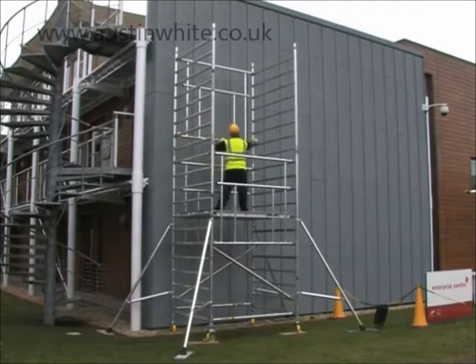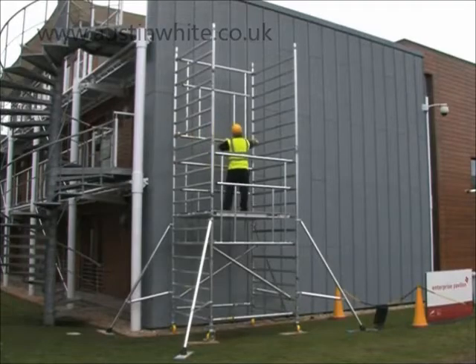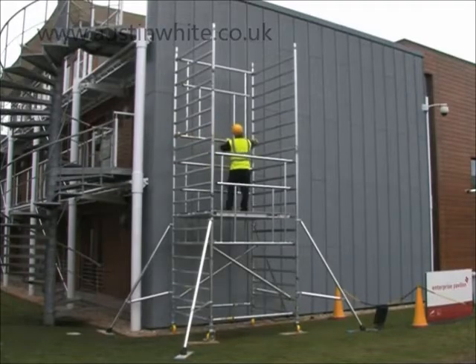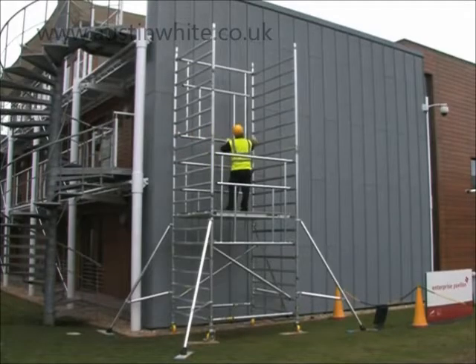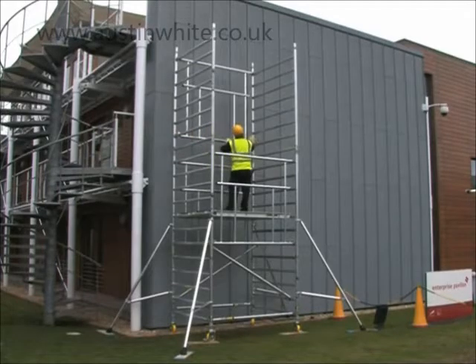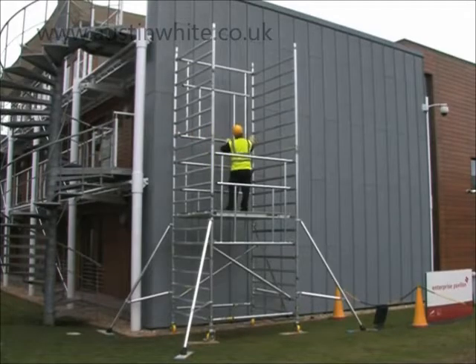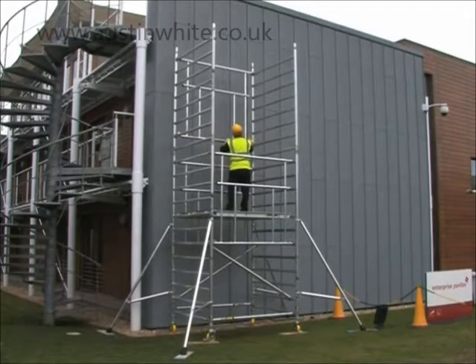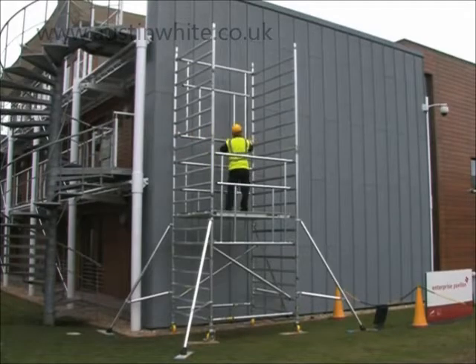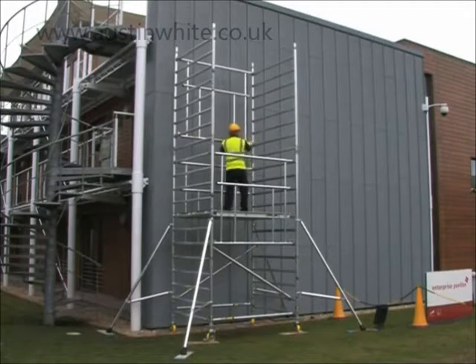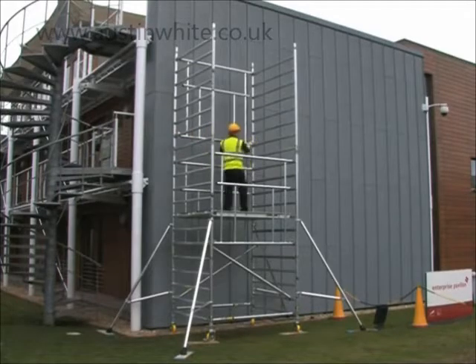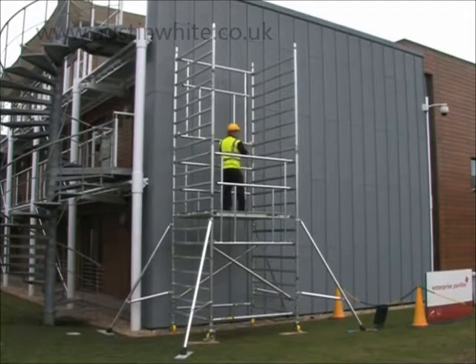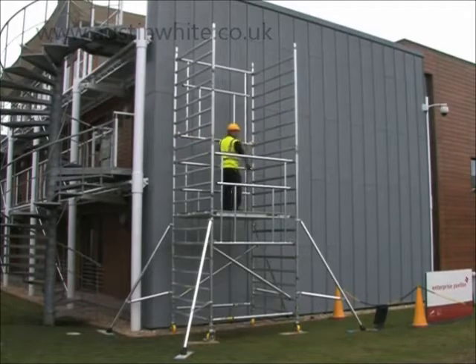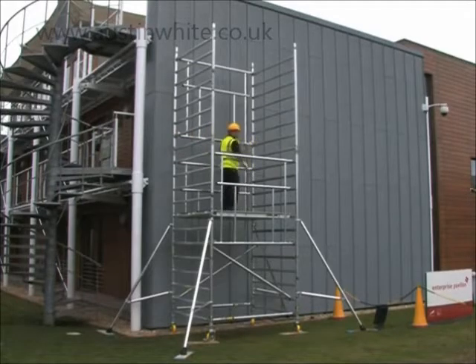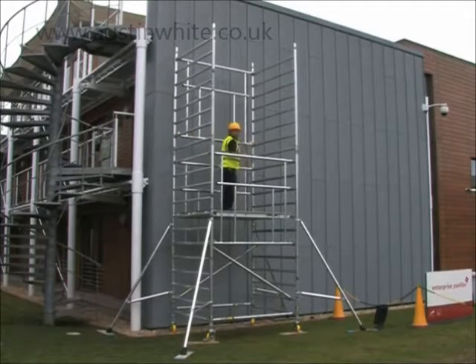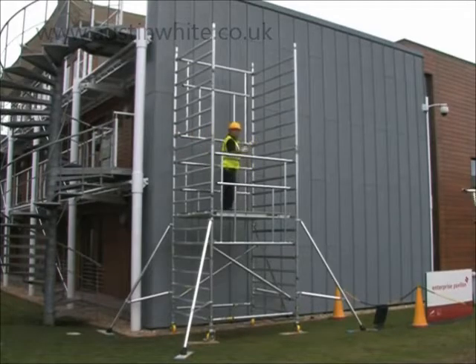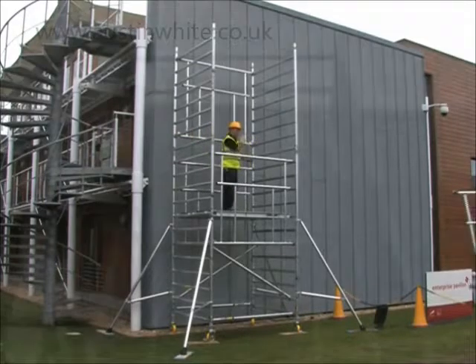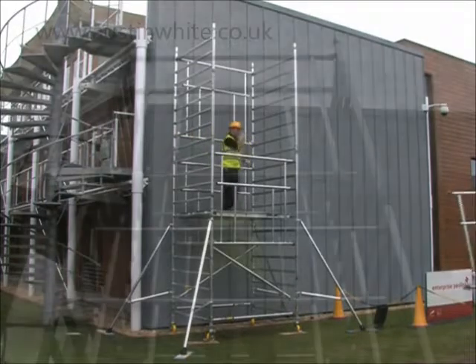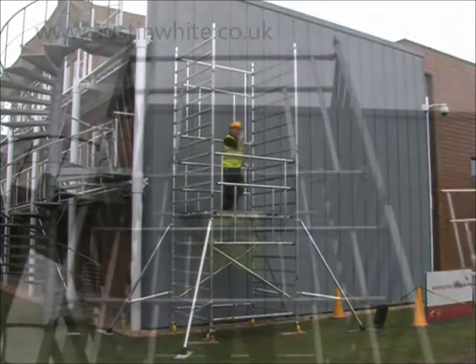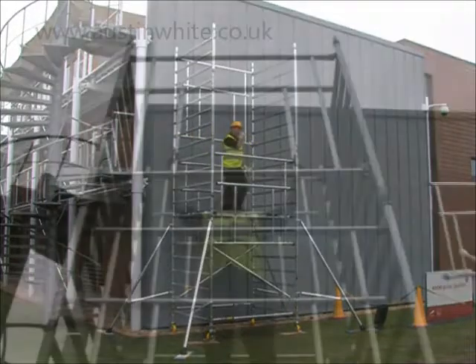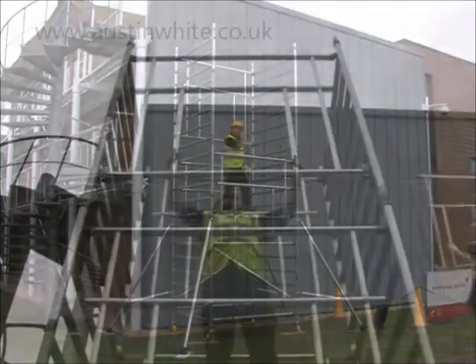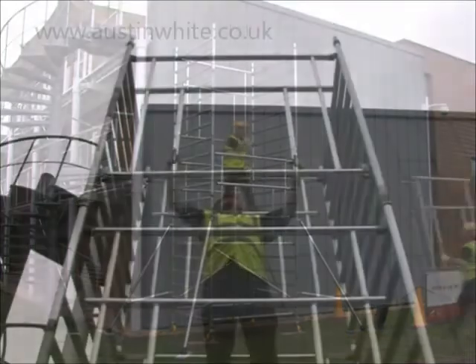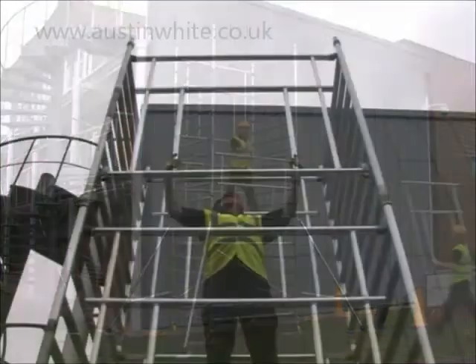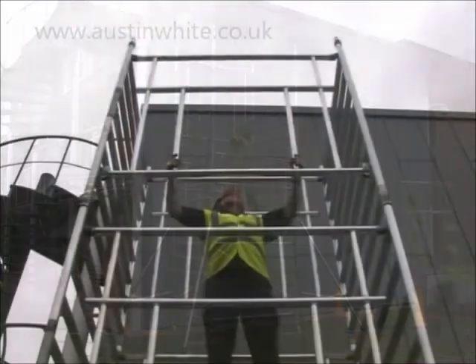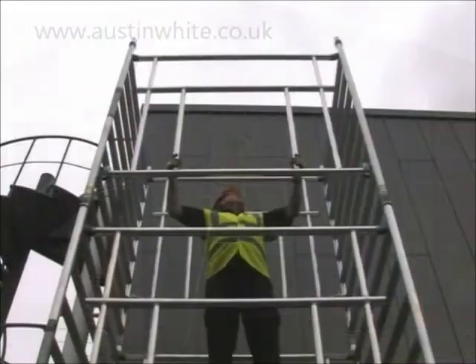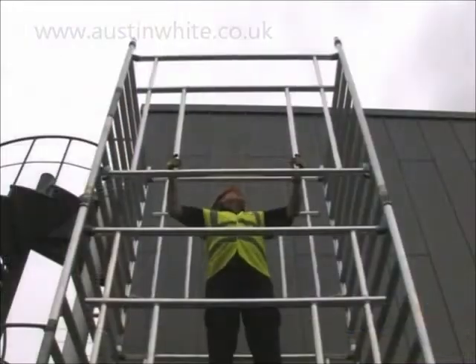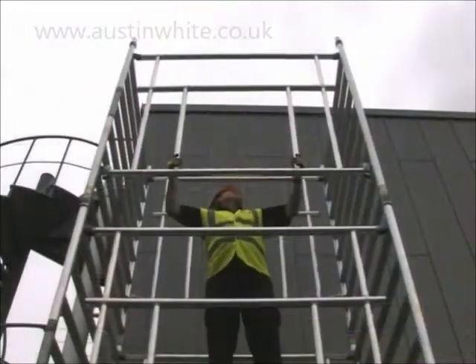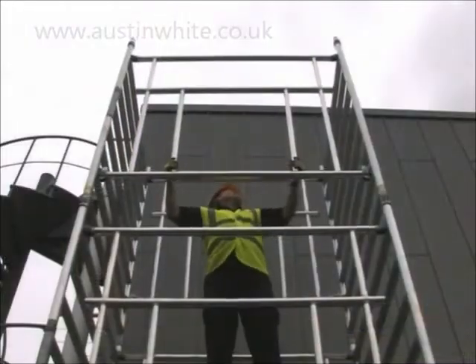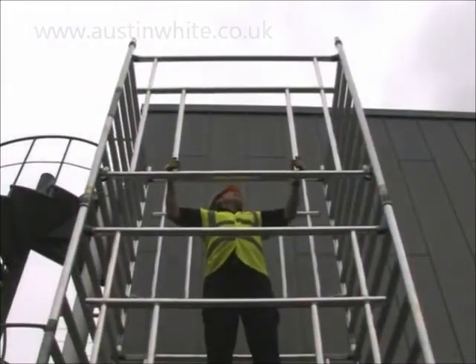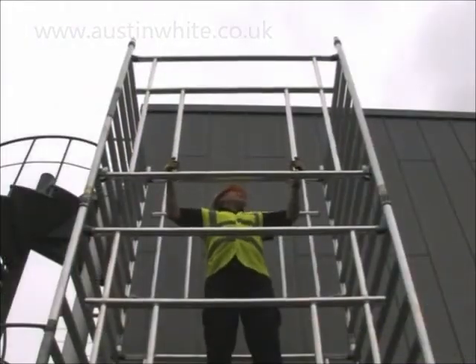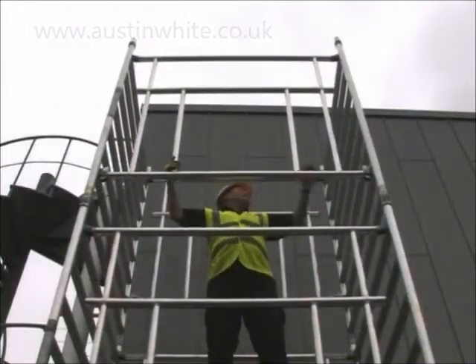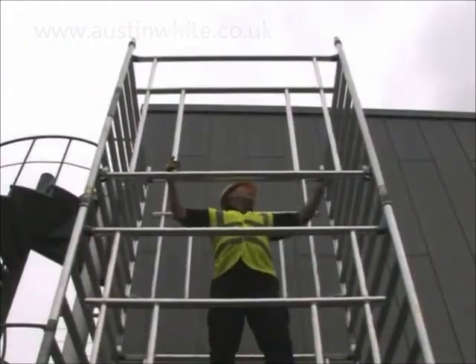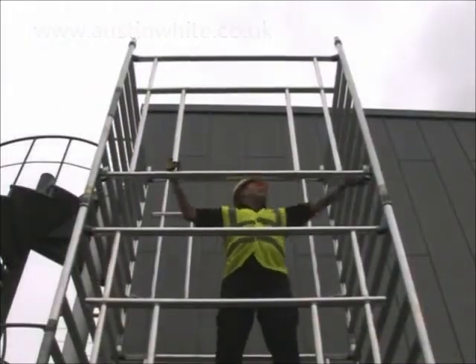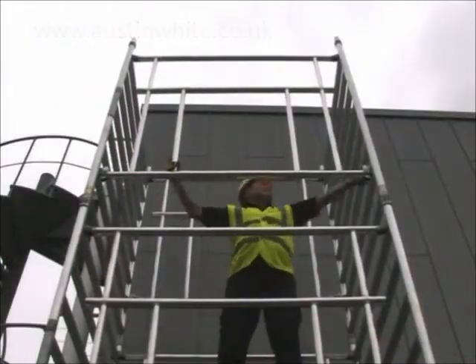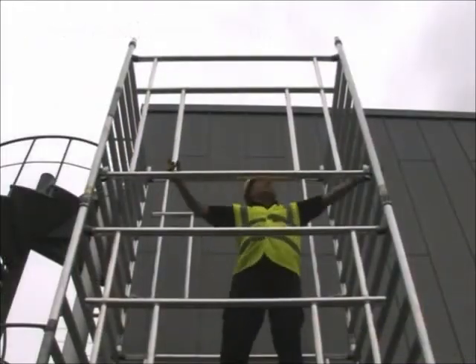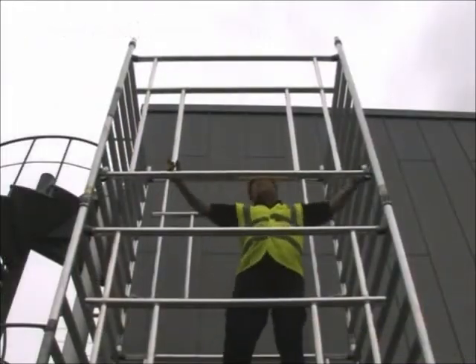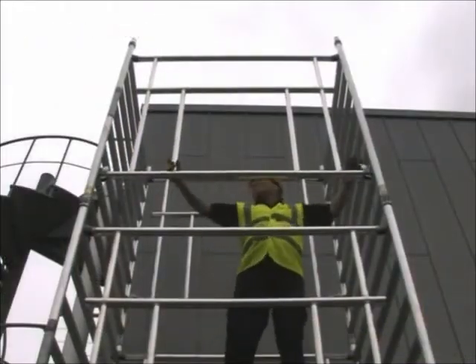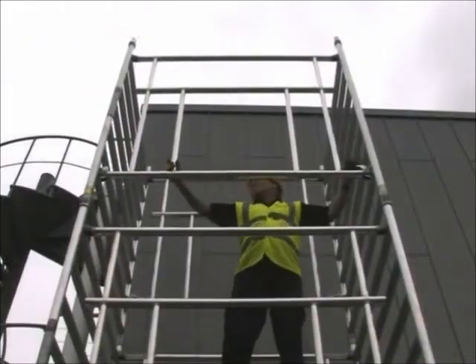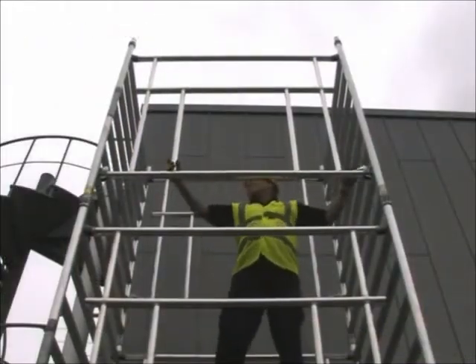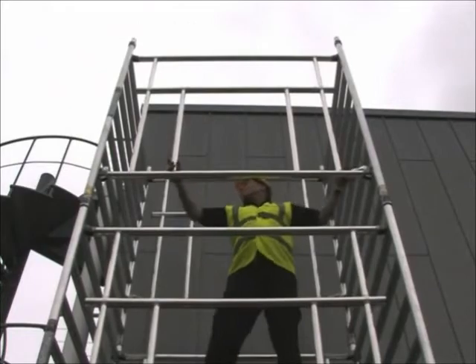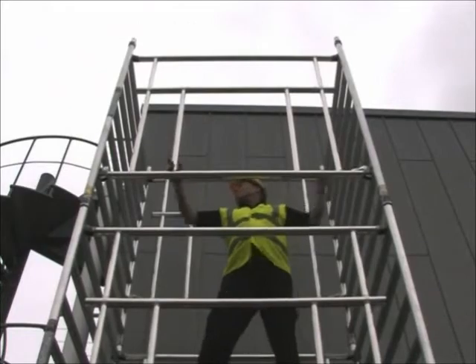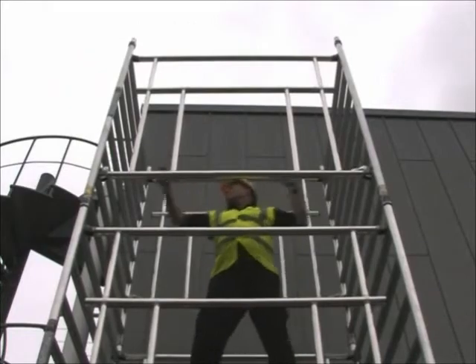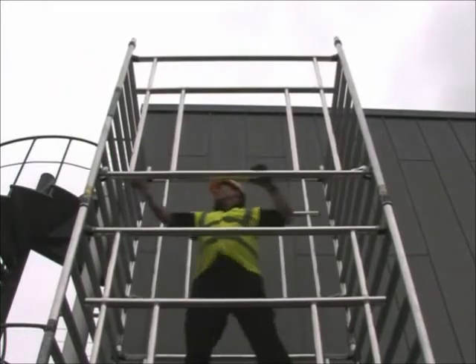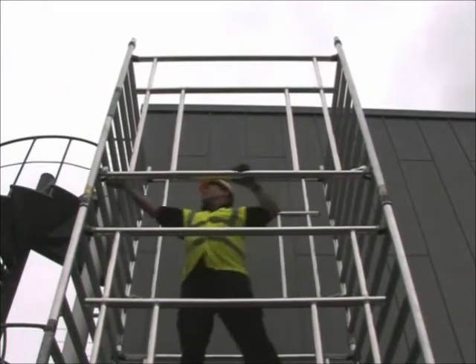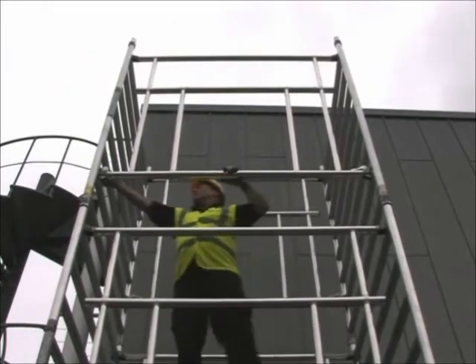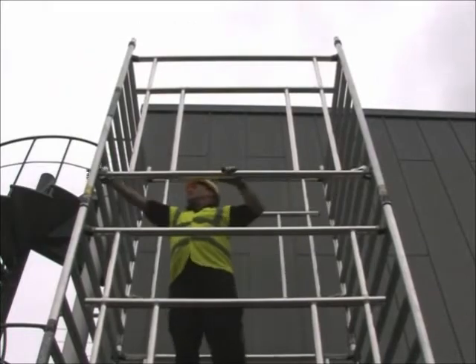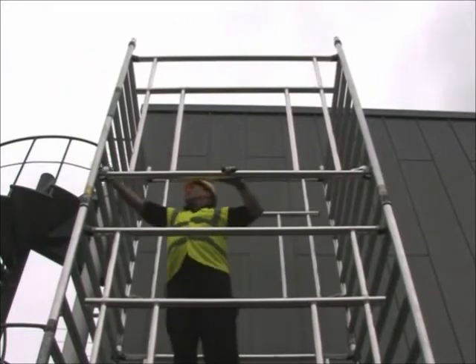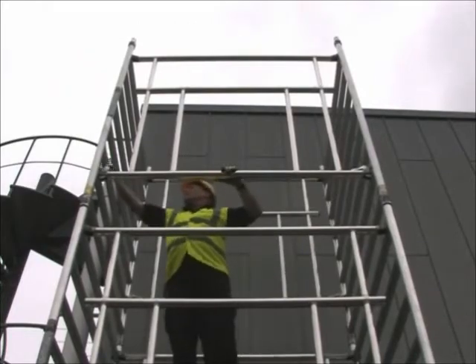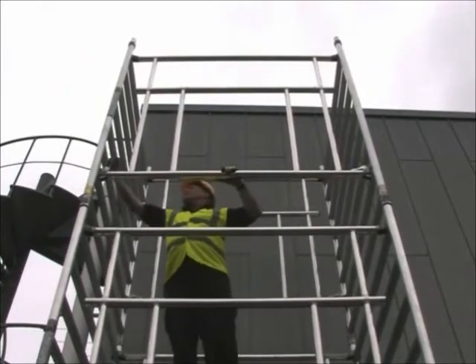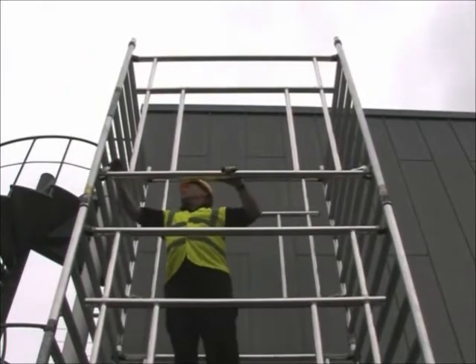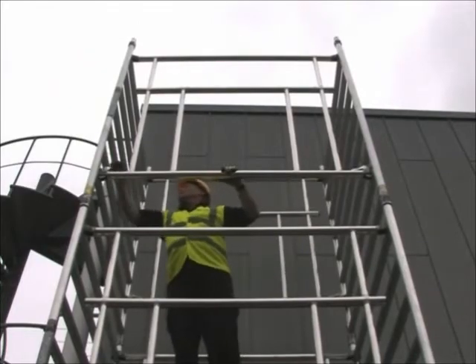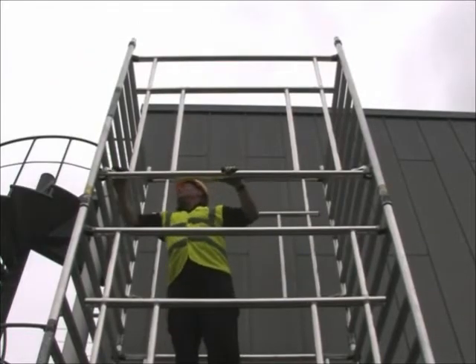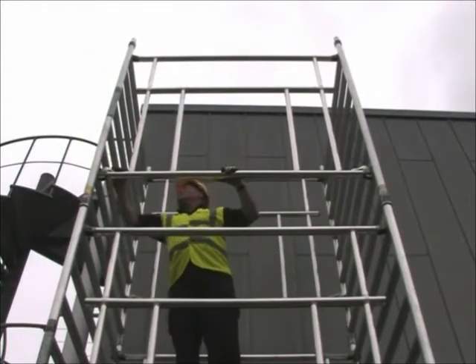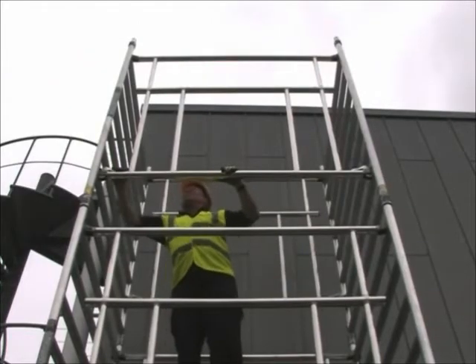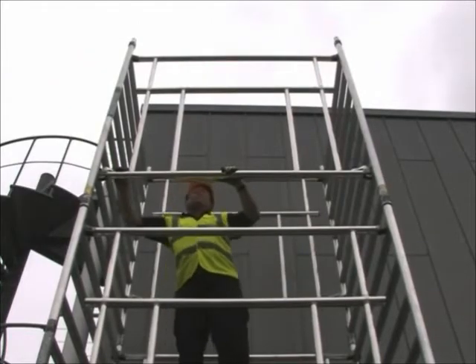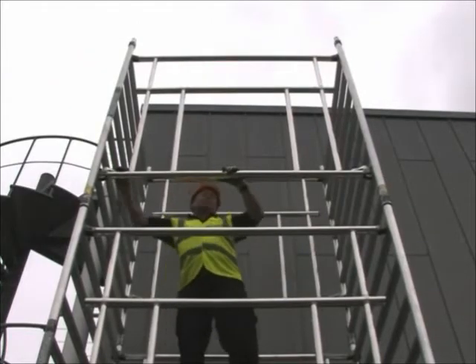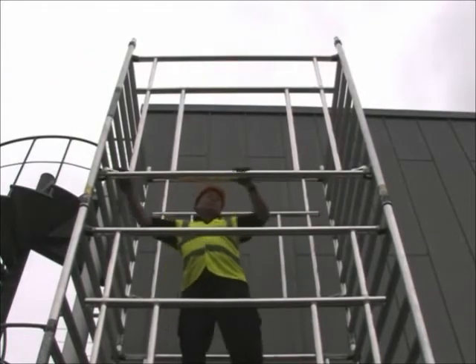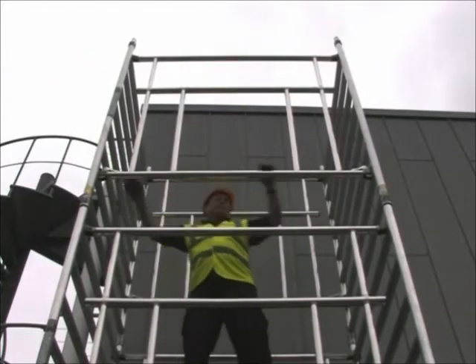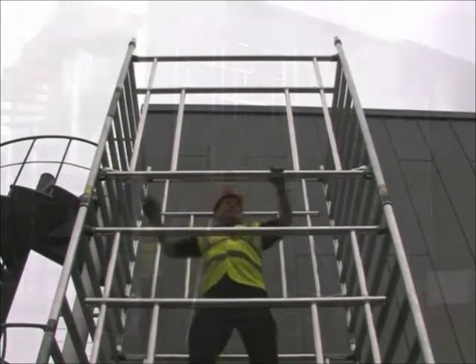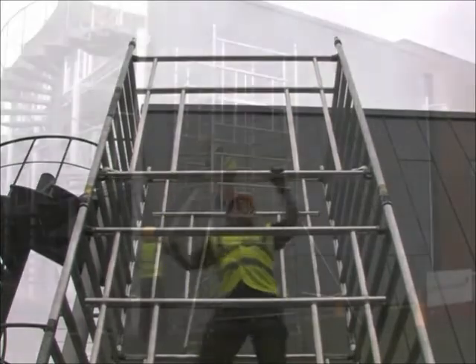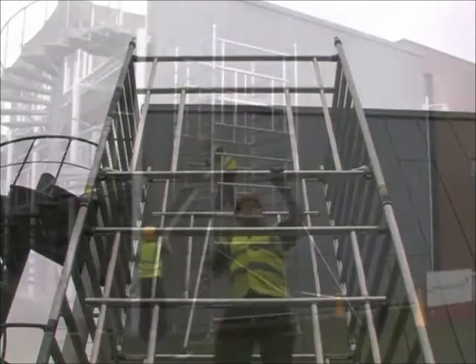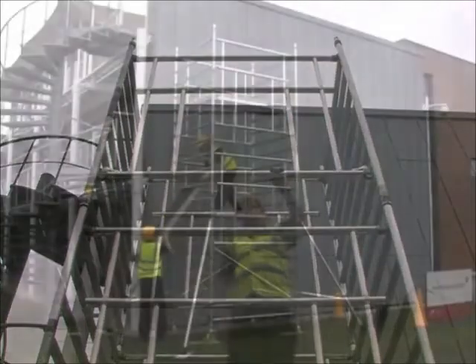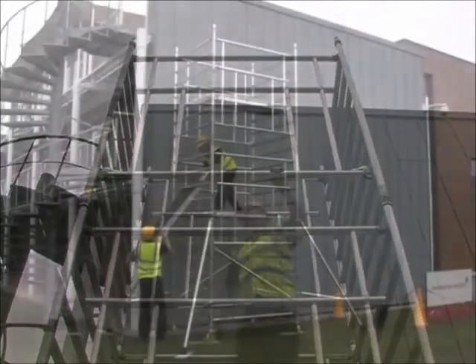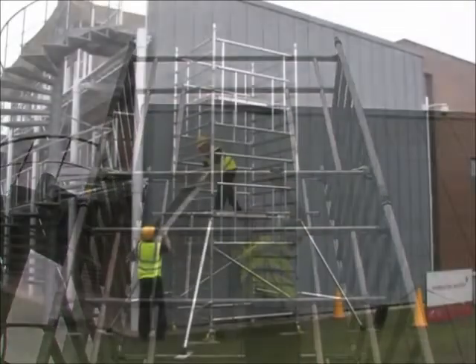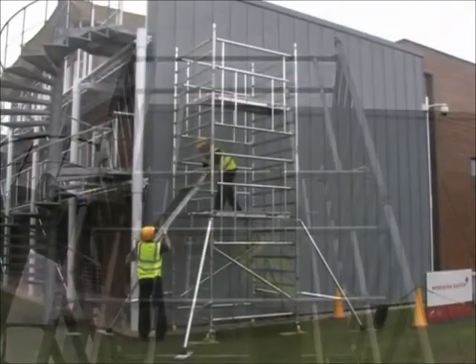This lock mechanism is easily visible from a distance and makes visual inspection from ground level simple and certain.